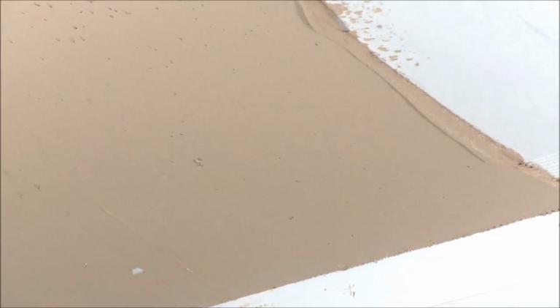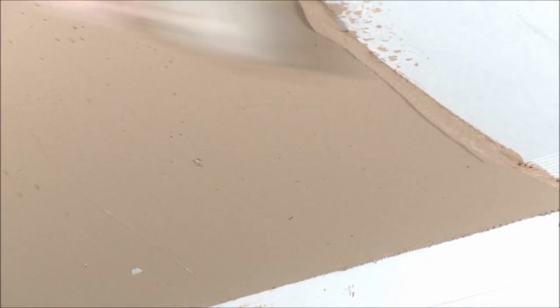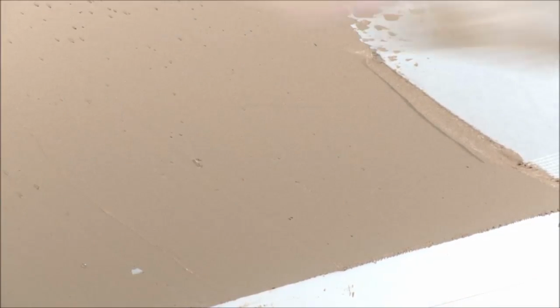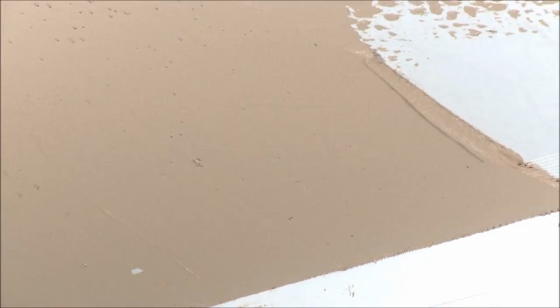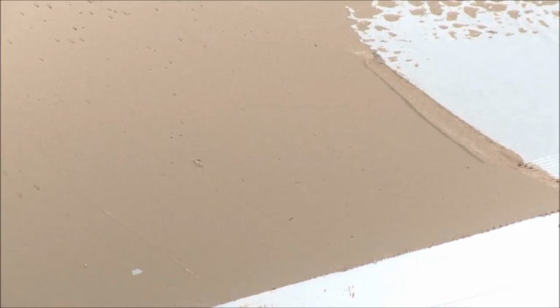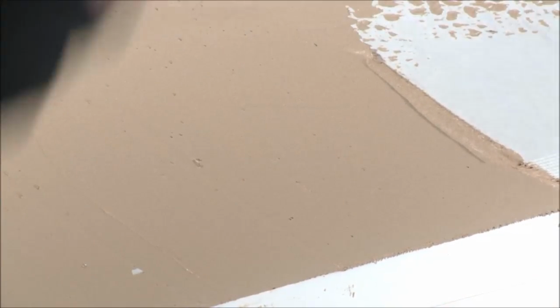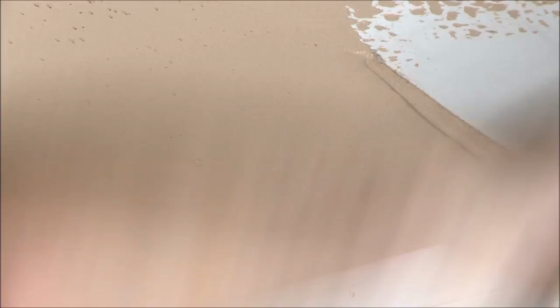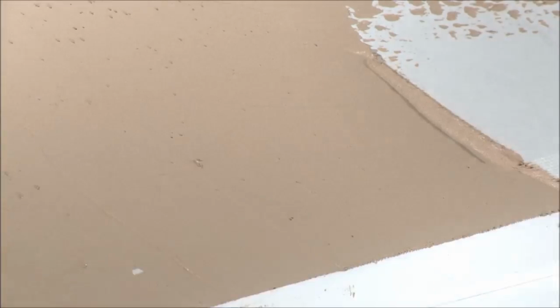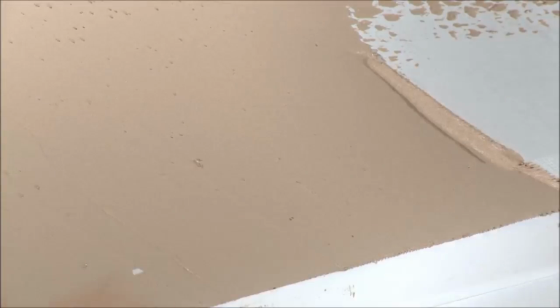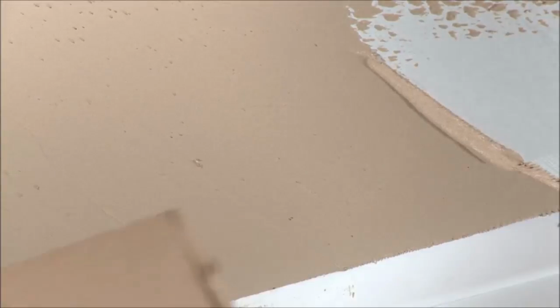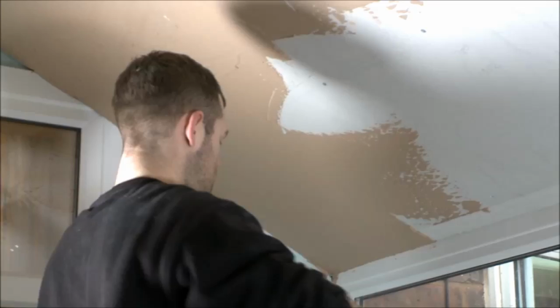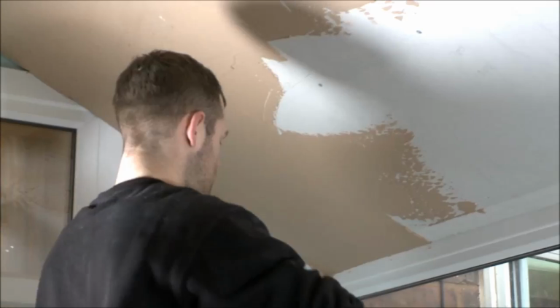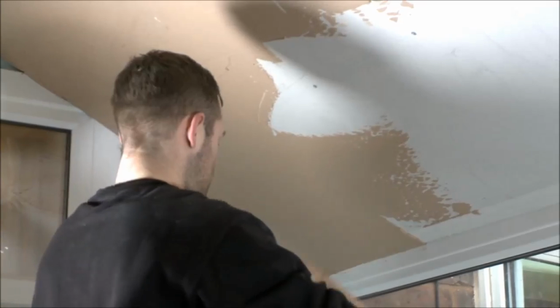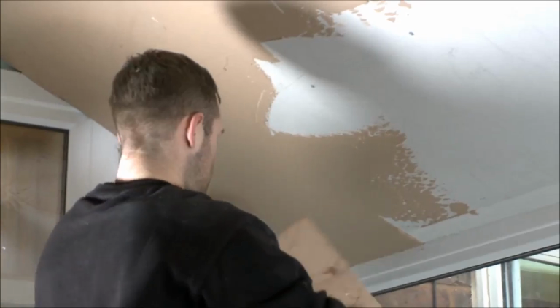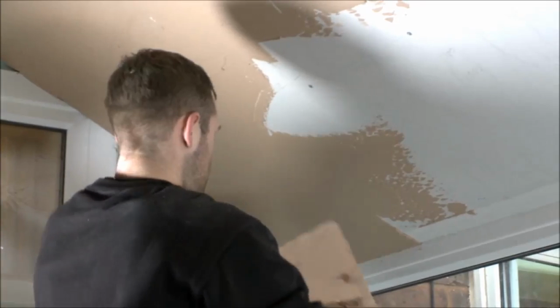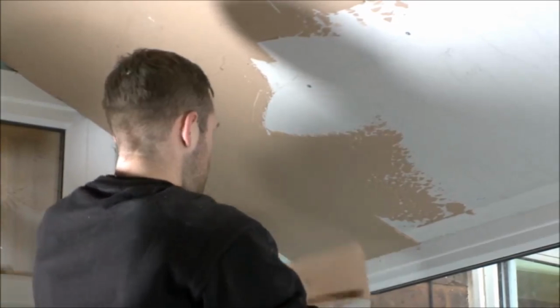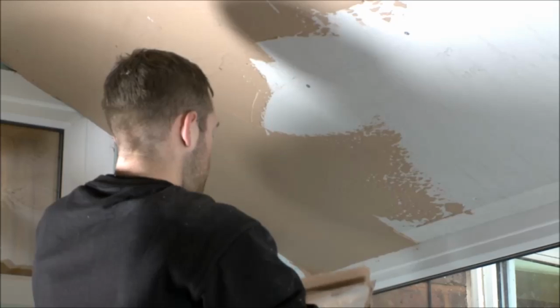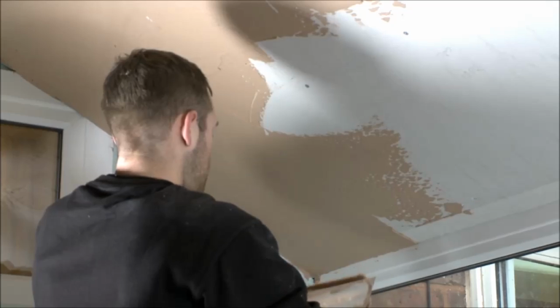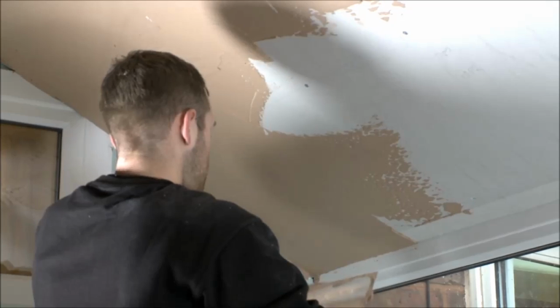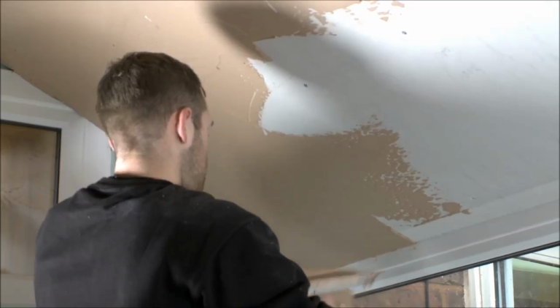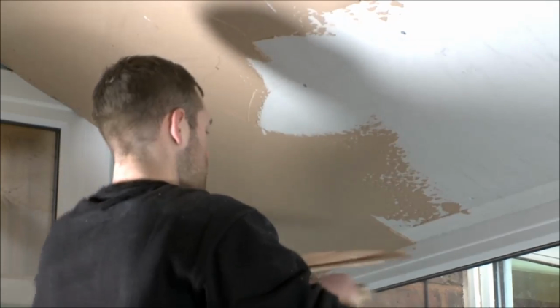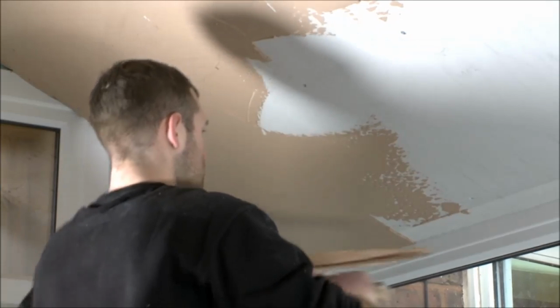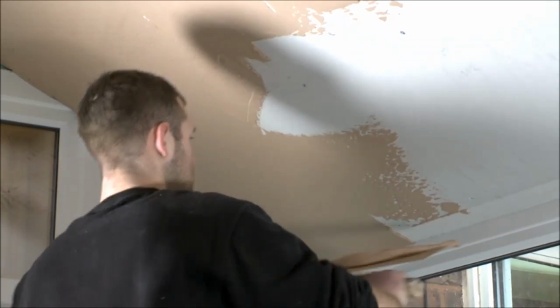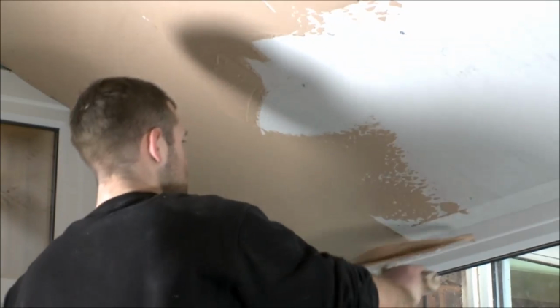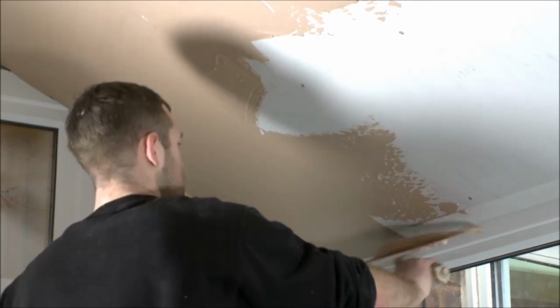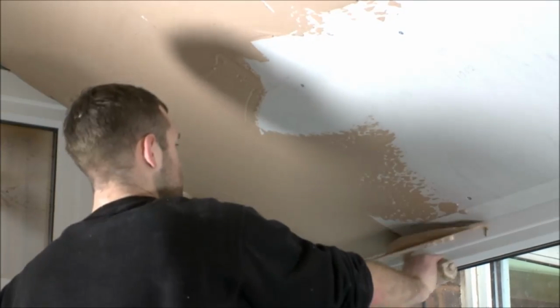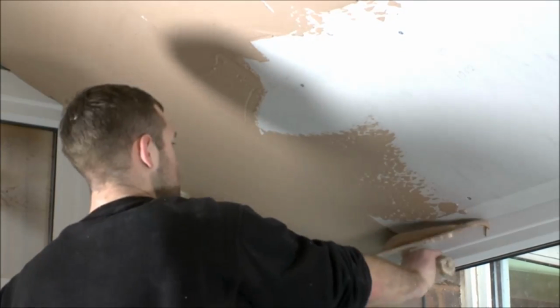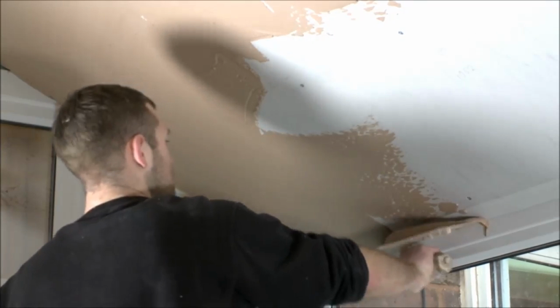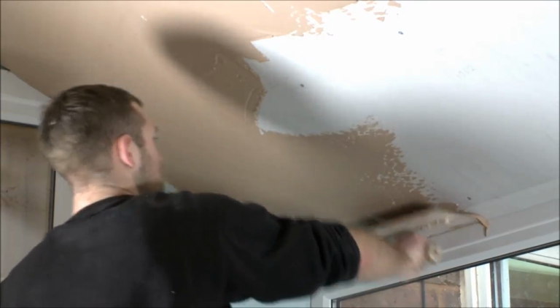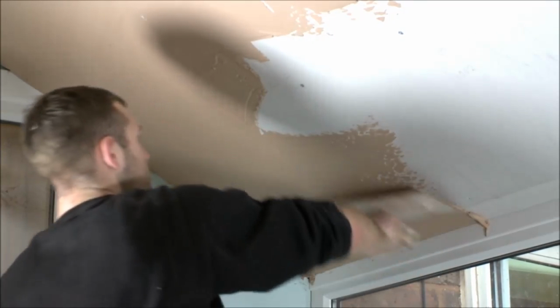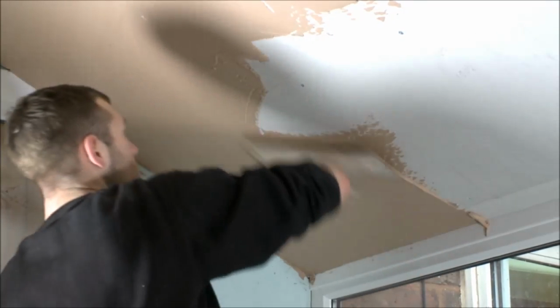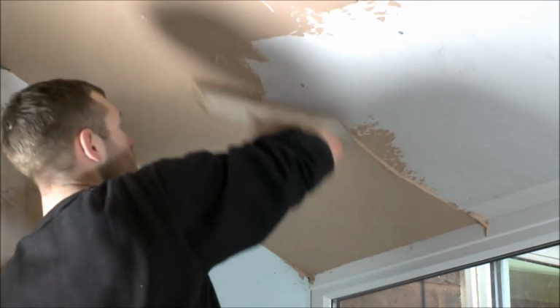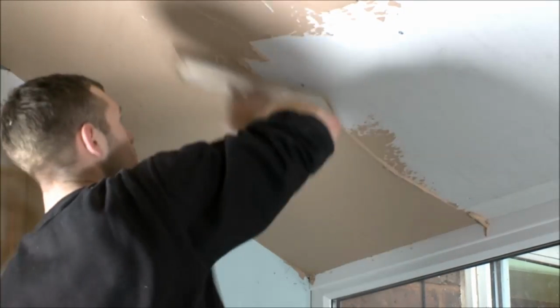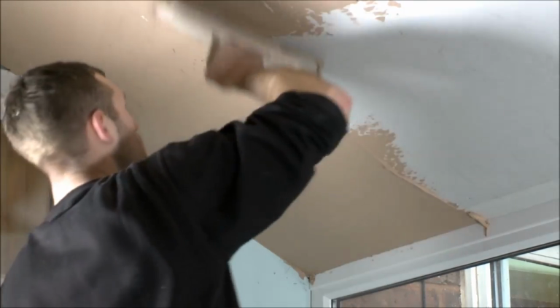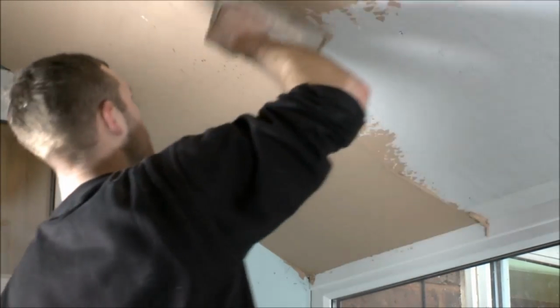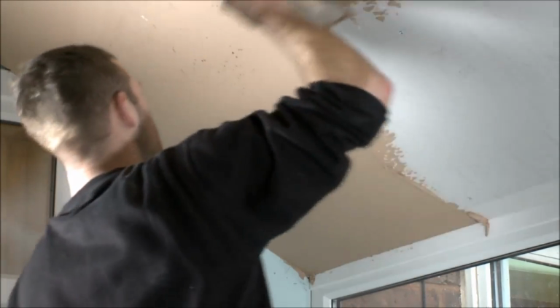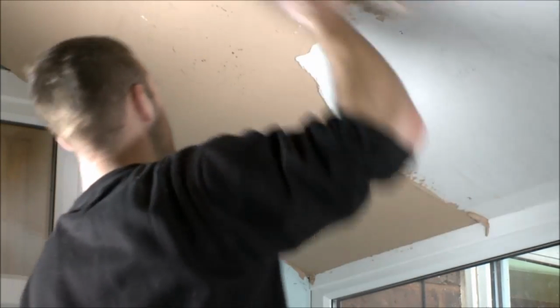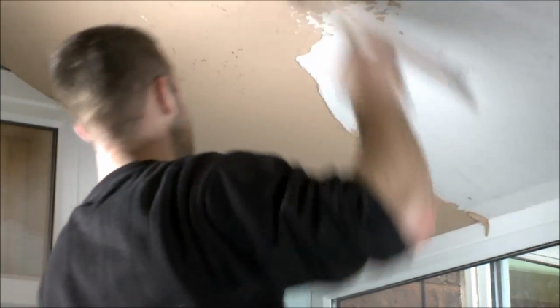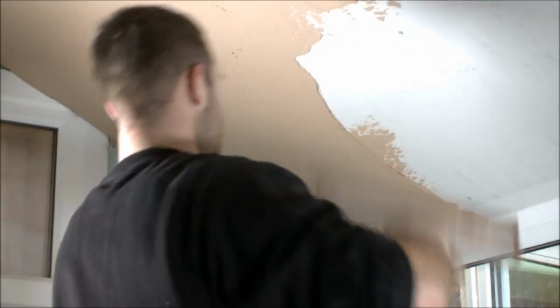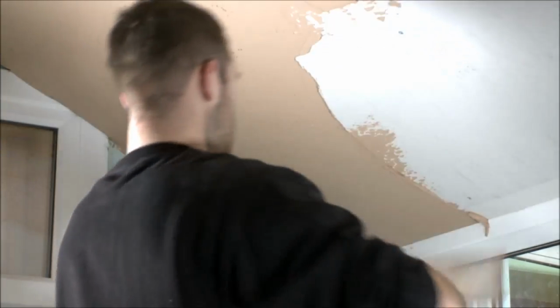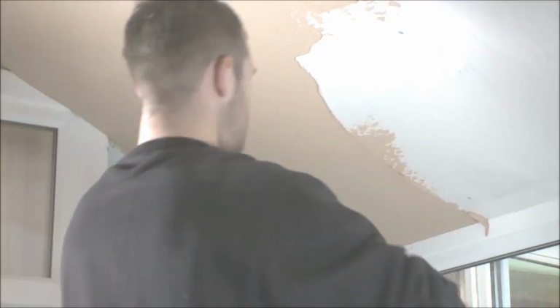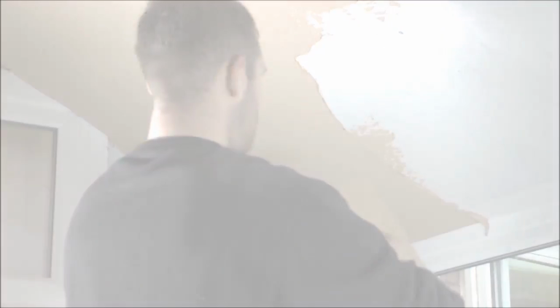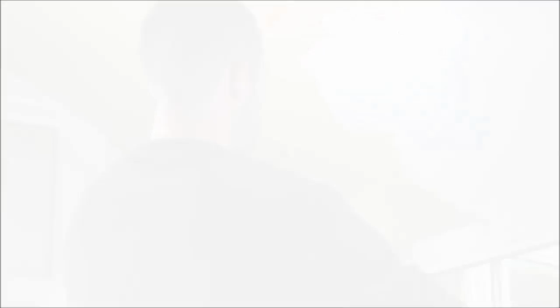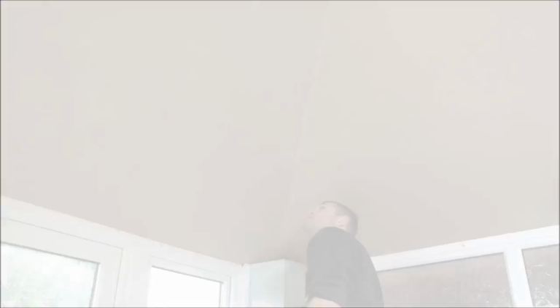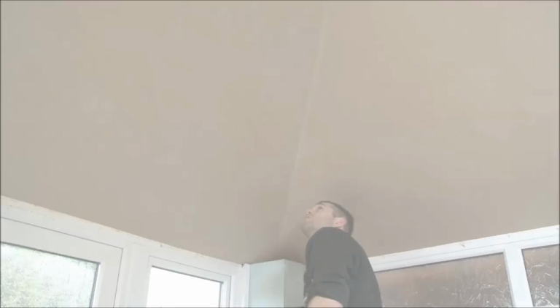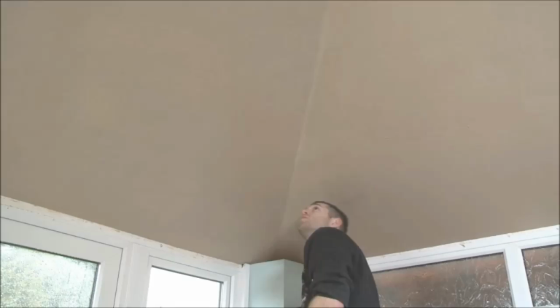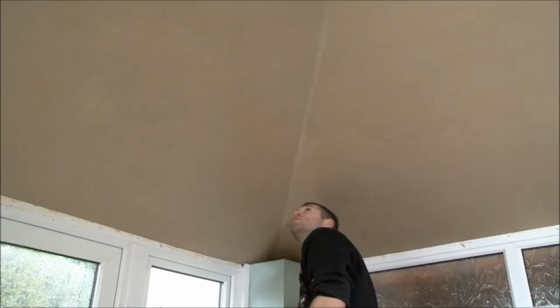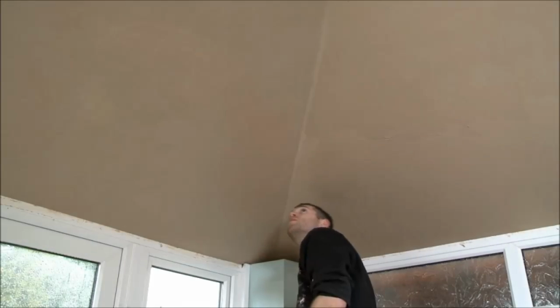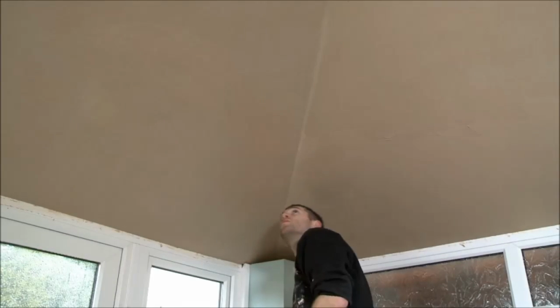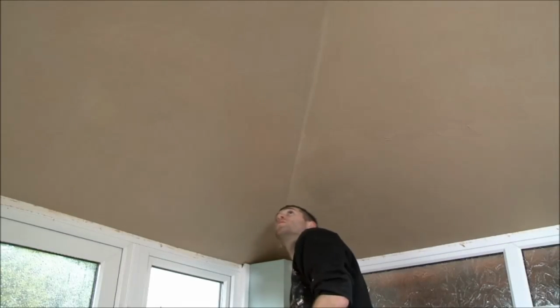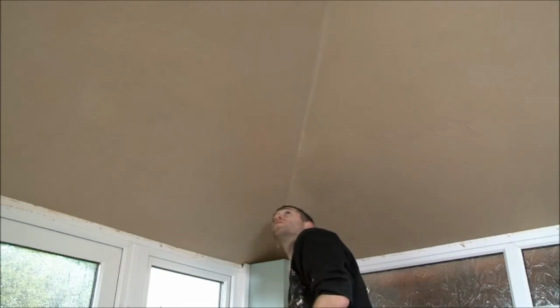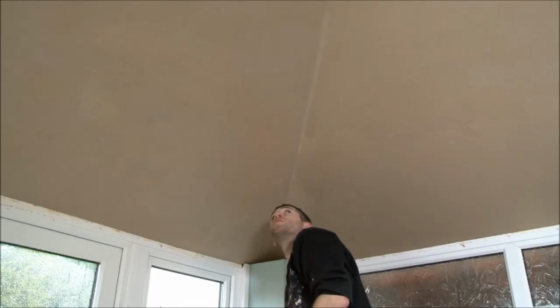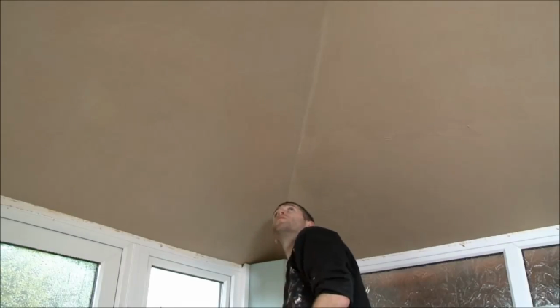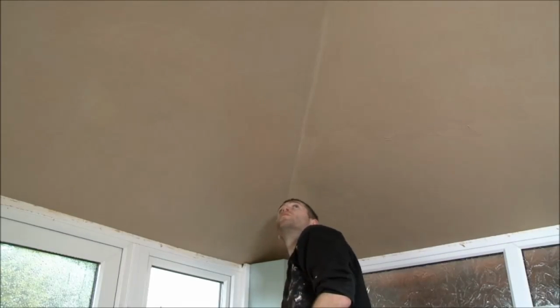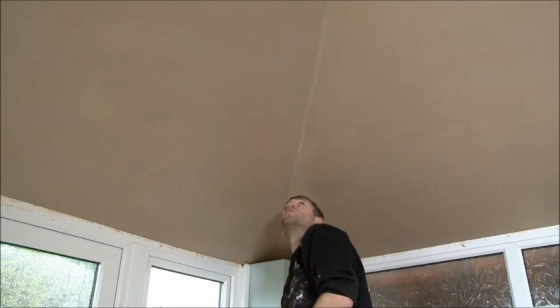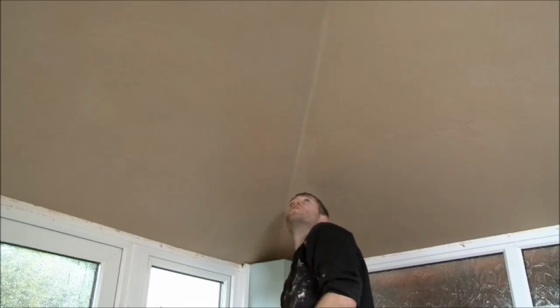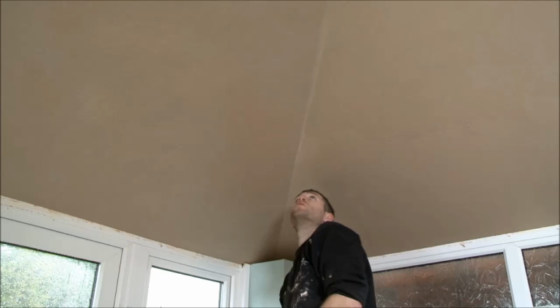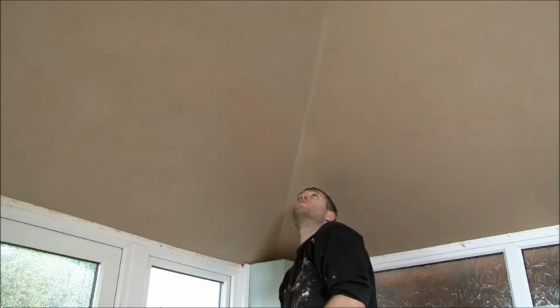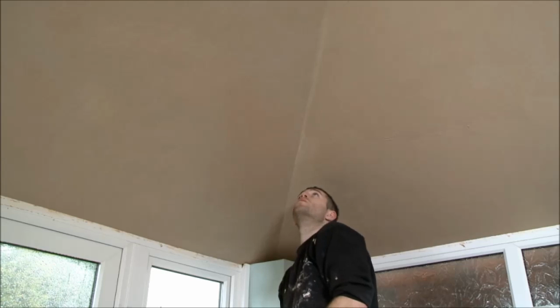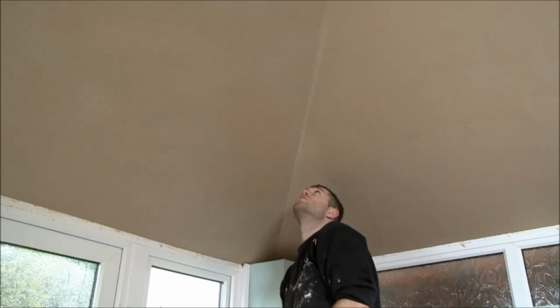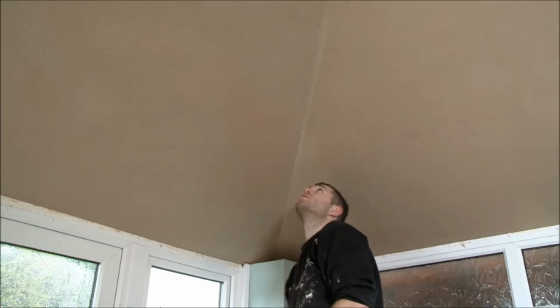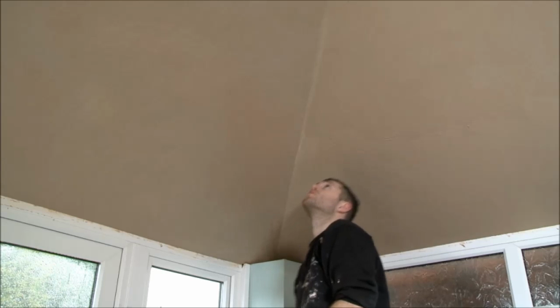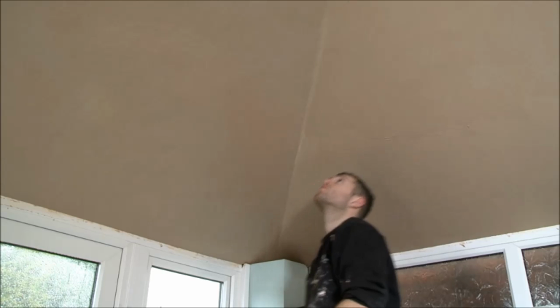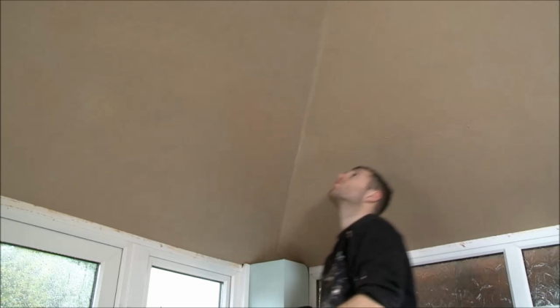Once the exterior roof build is completed, our plastering team moves in and the ceiling is plastered and skimmed, ready for you to paint.